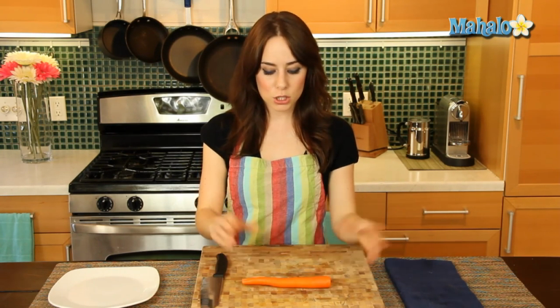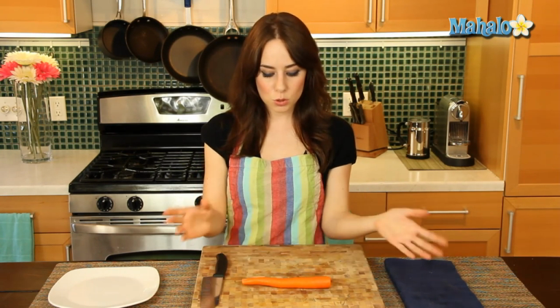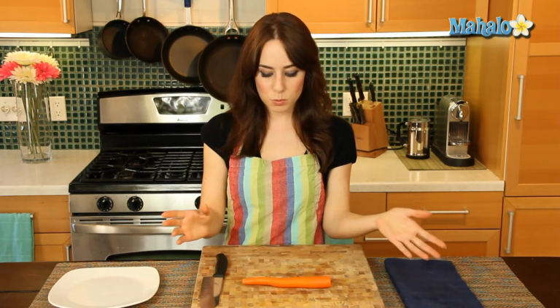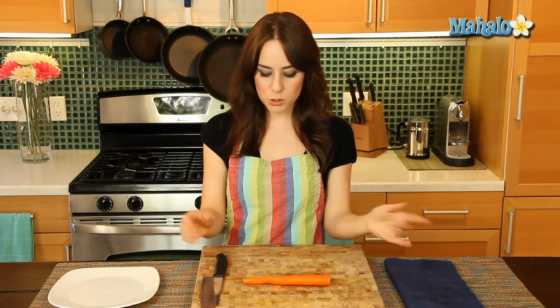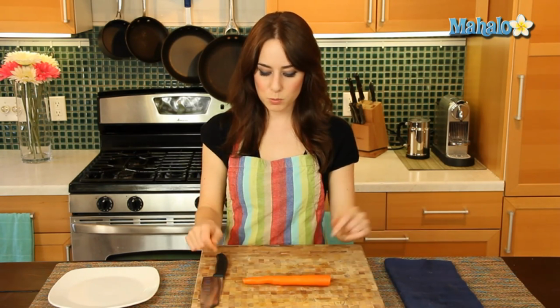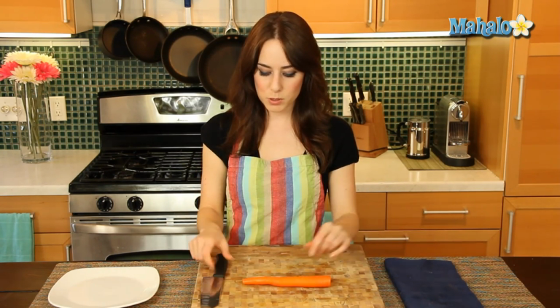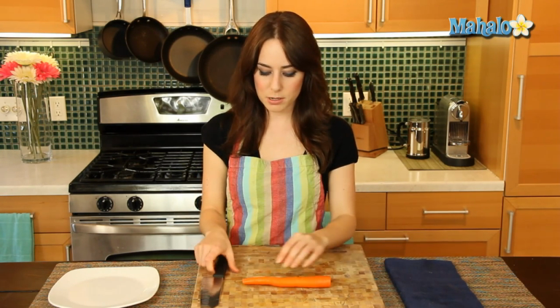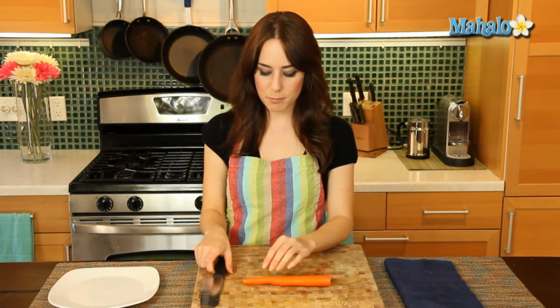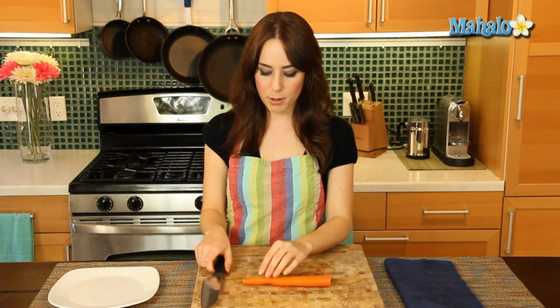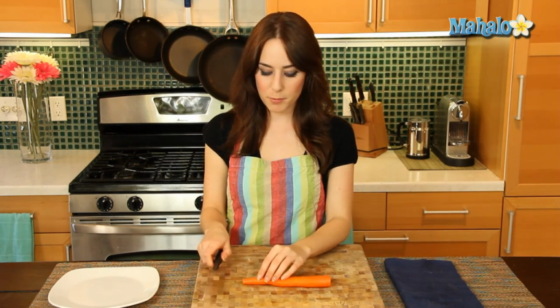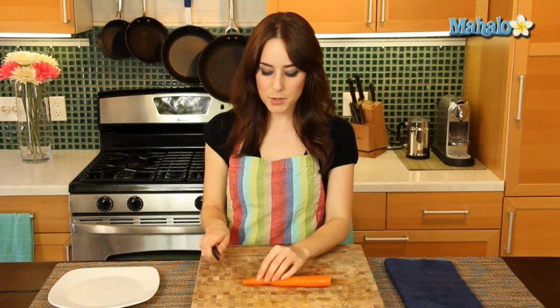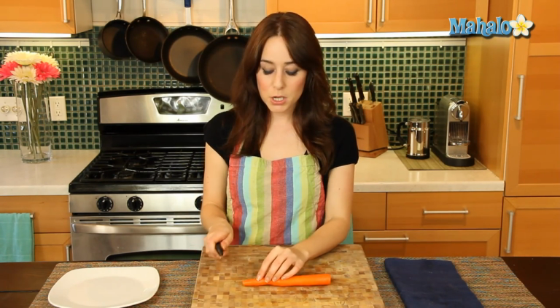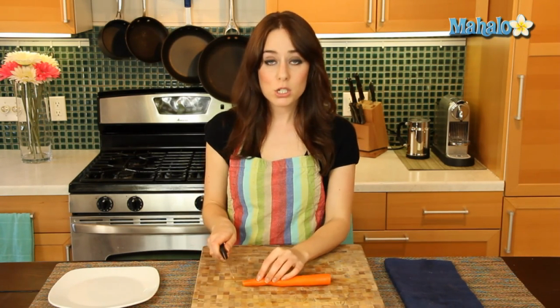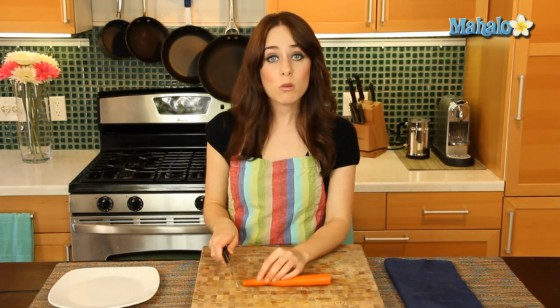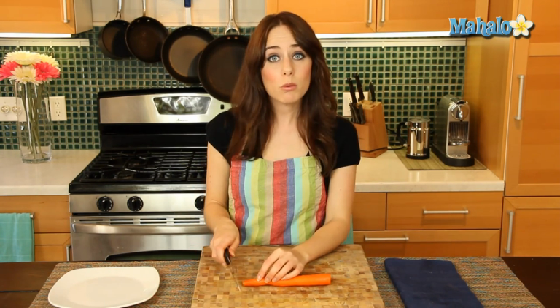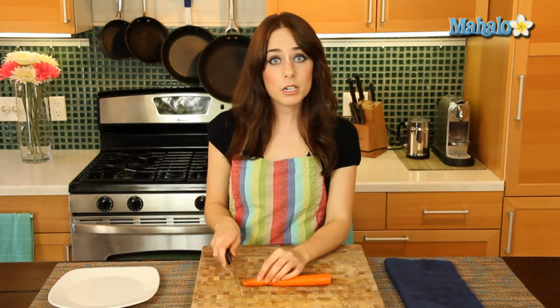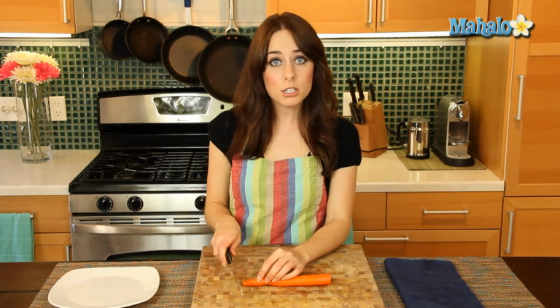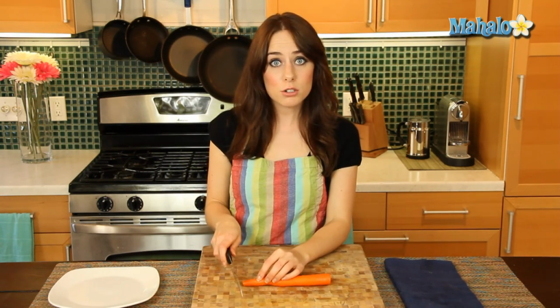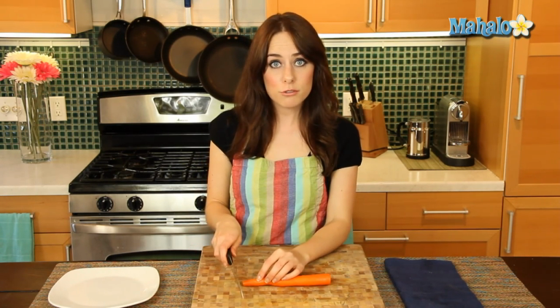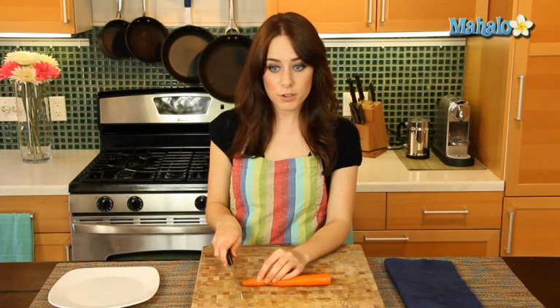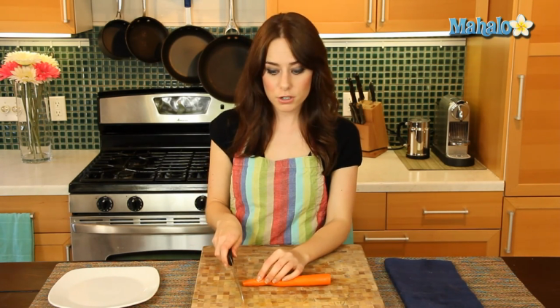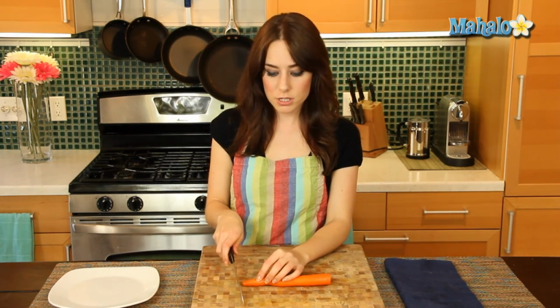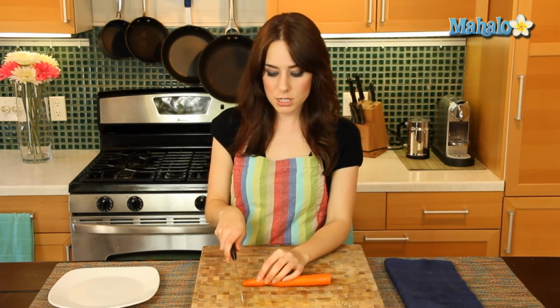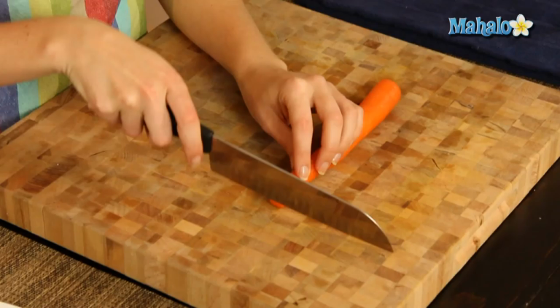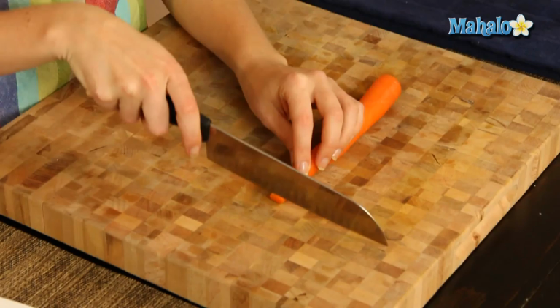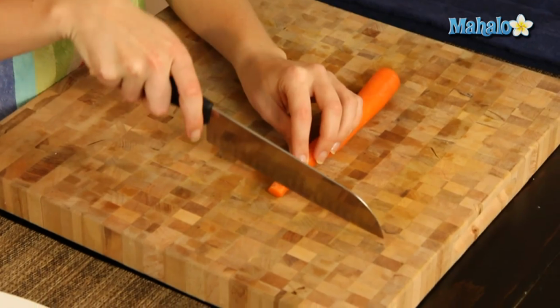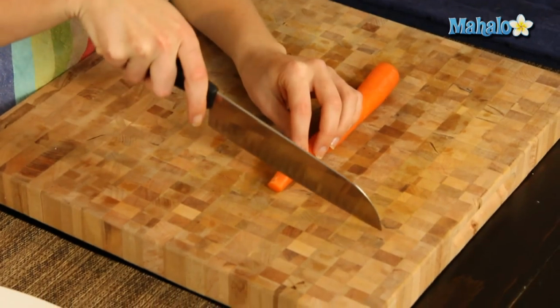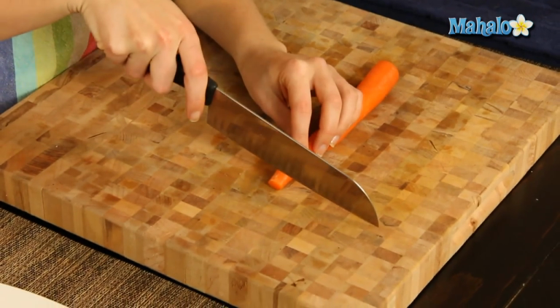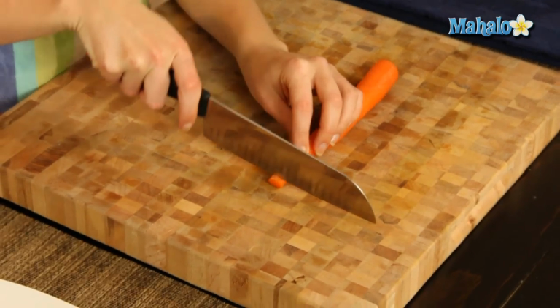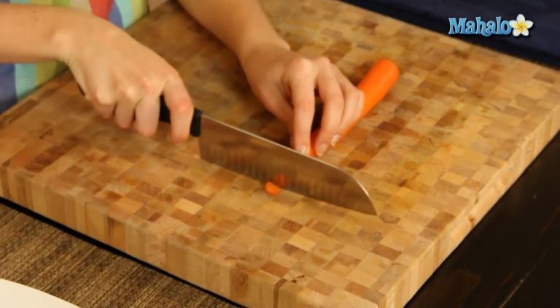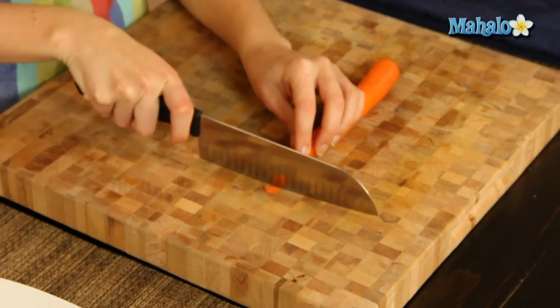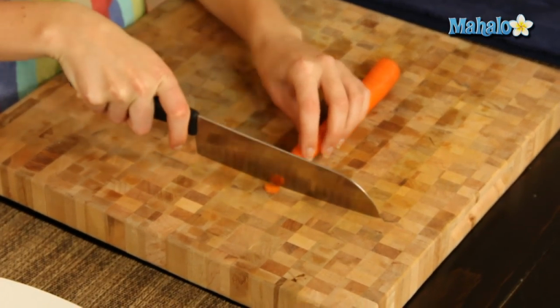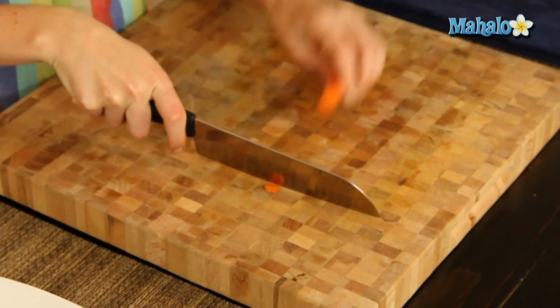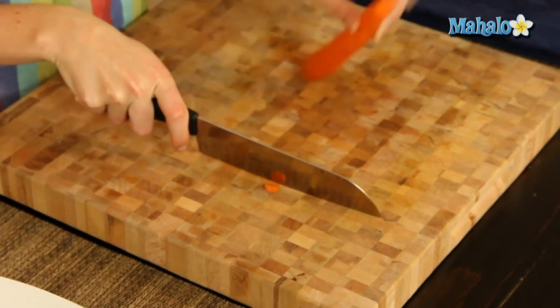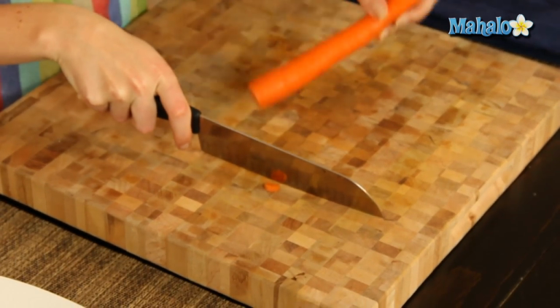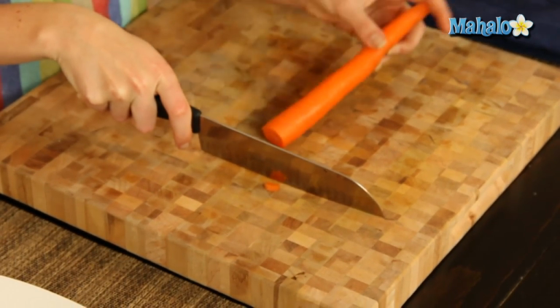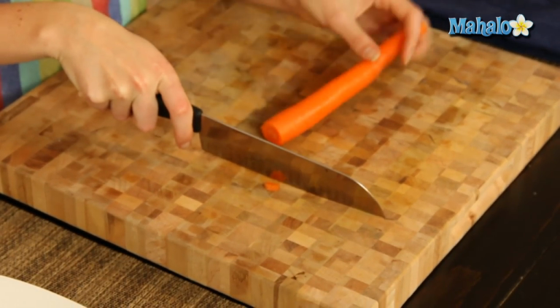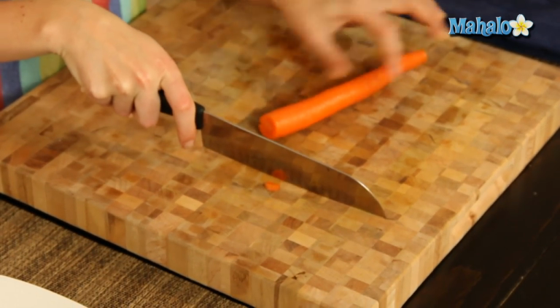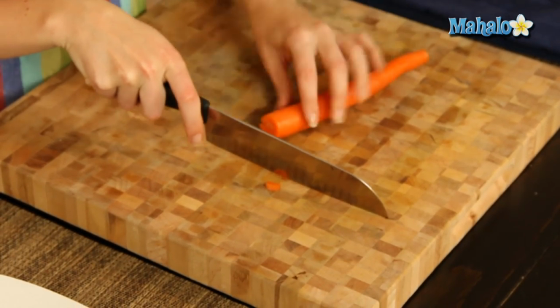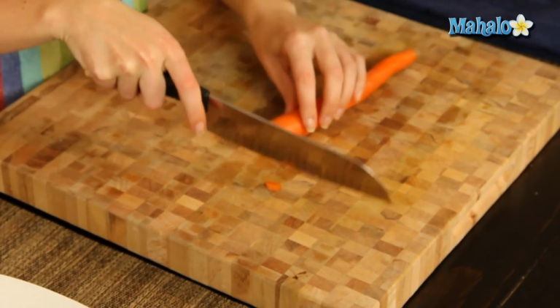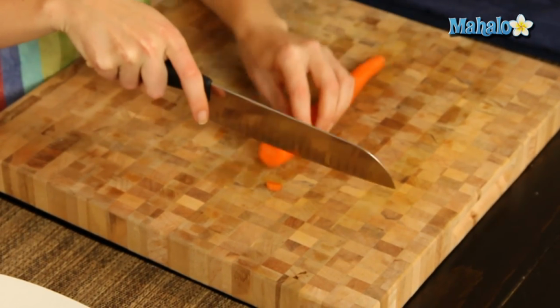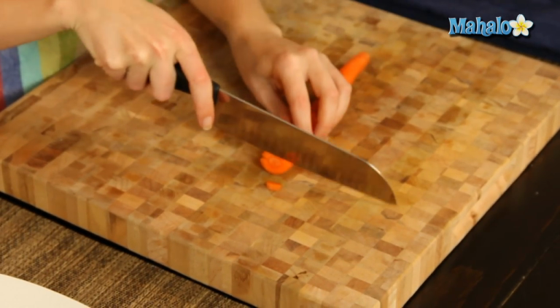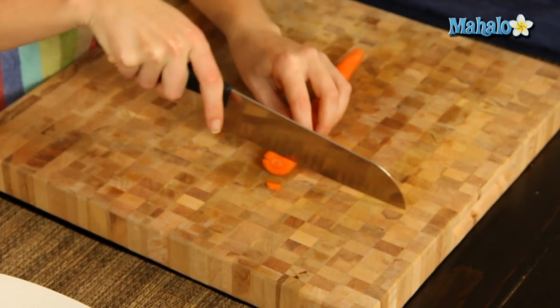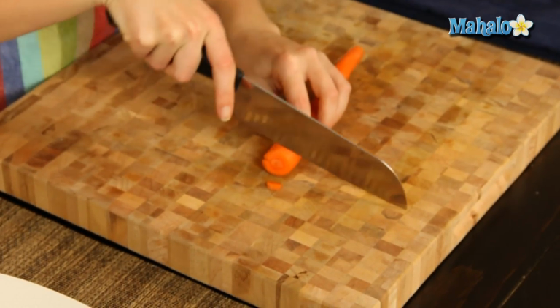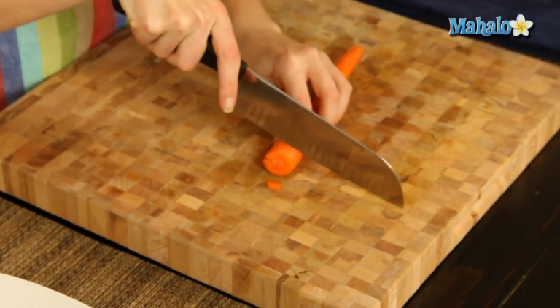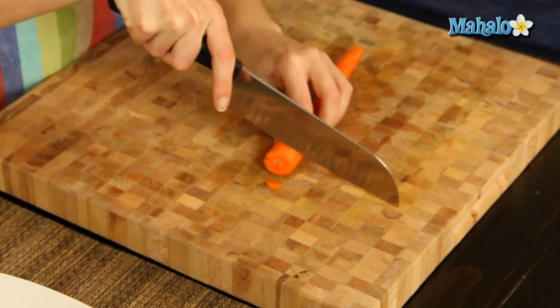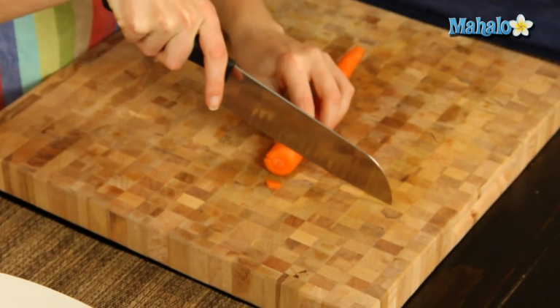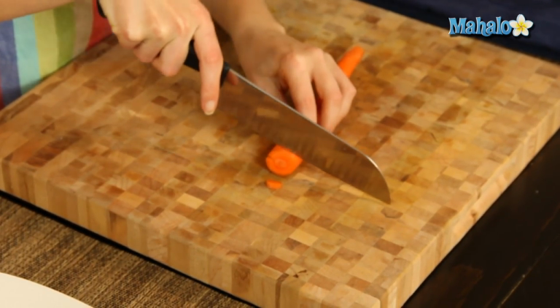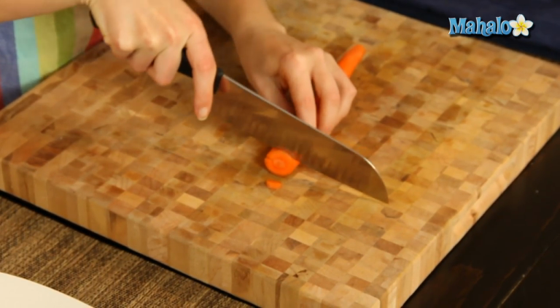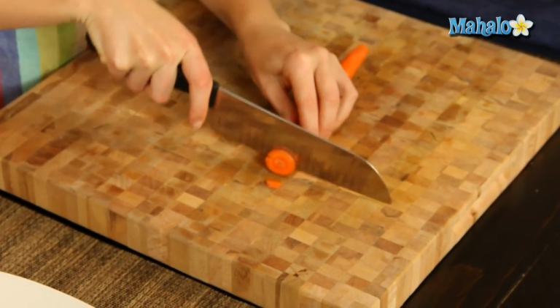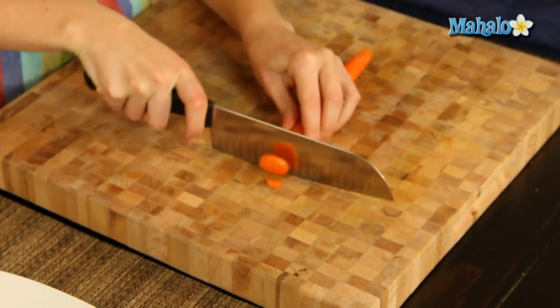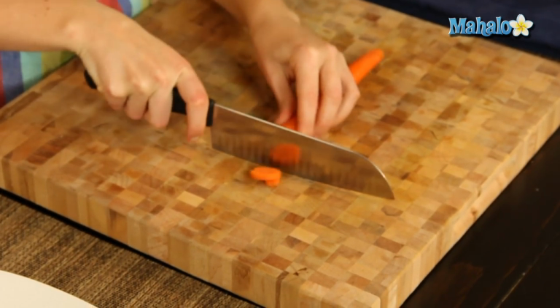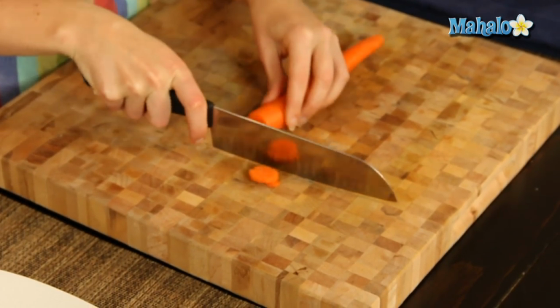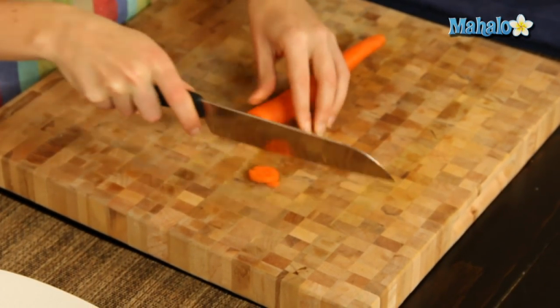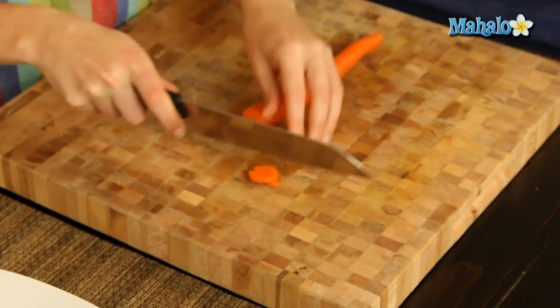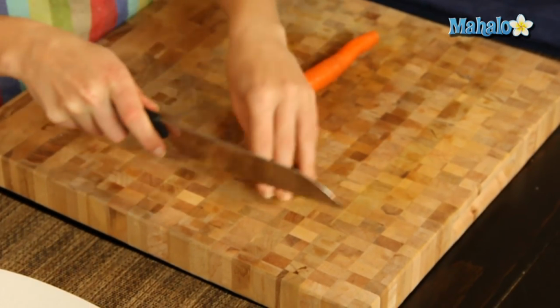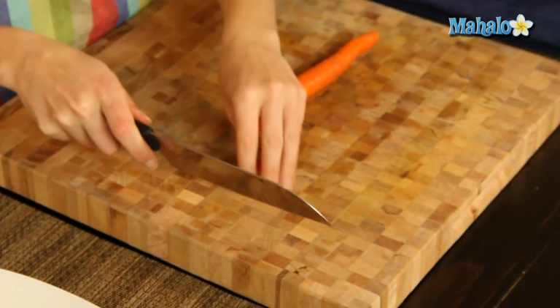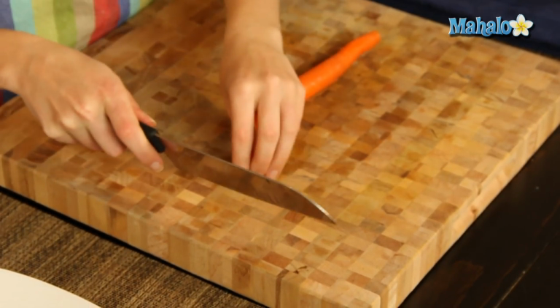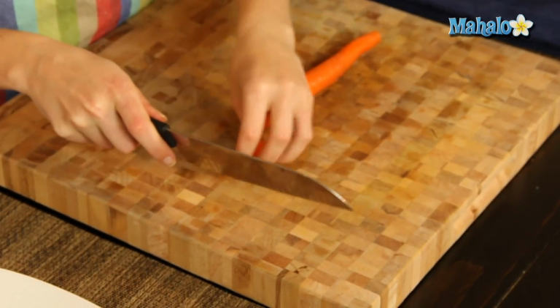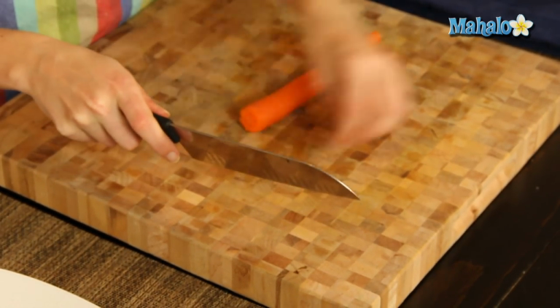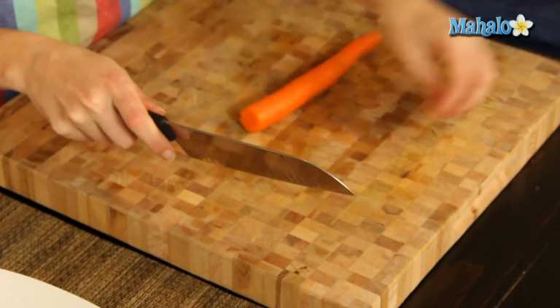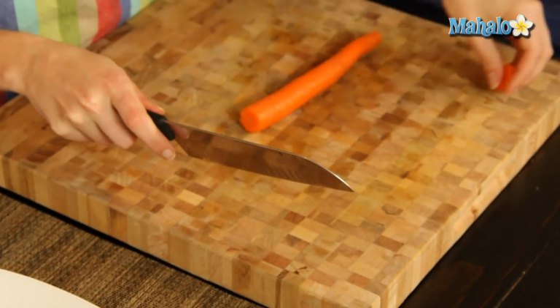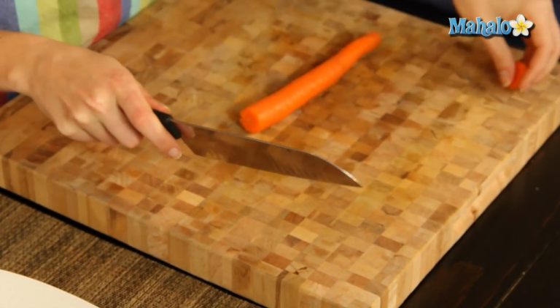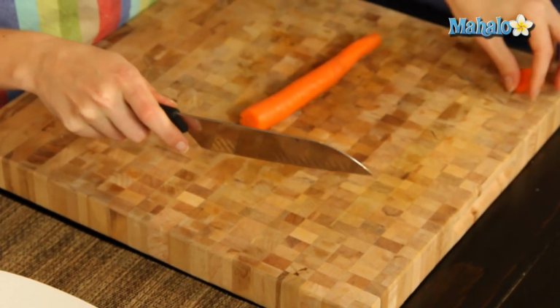It's super simple. So what we're going to do first is just slice off our ends, like so, and just get rid of those.